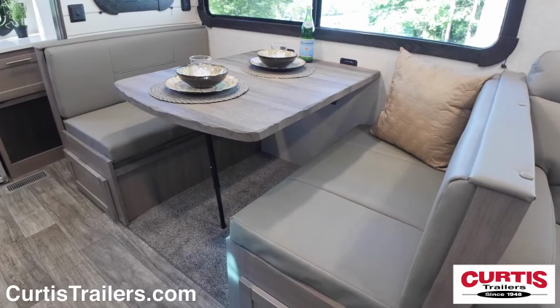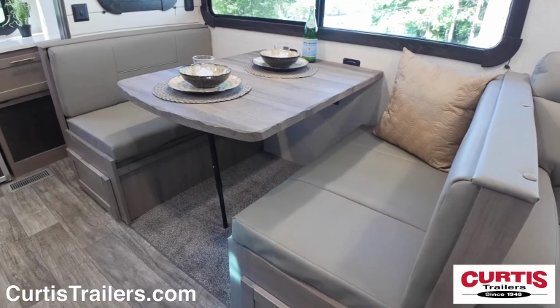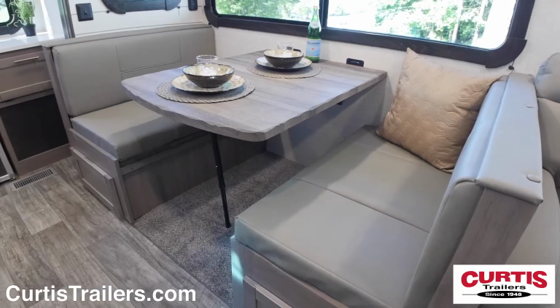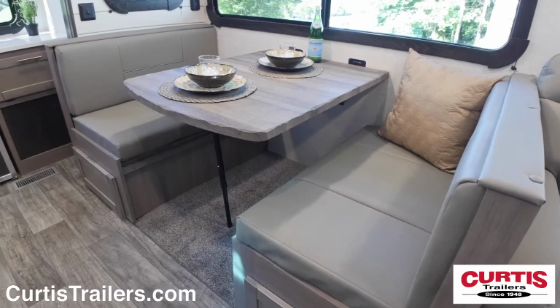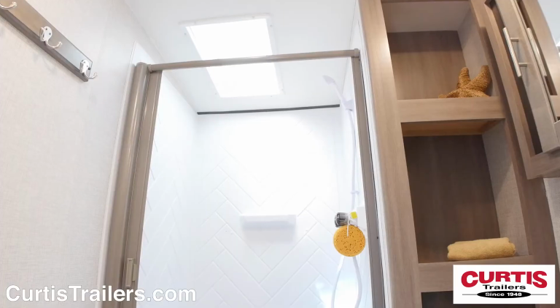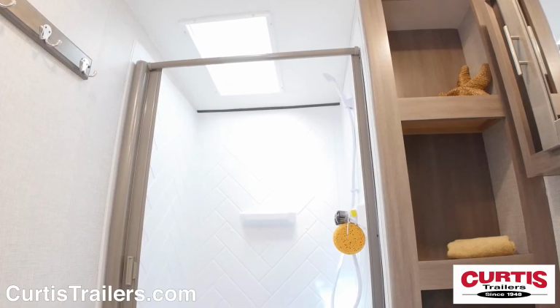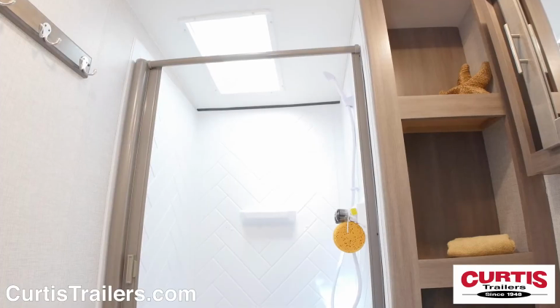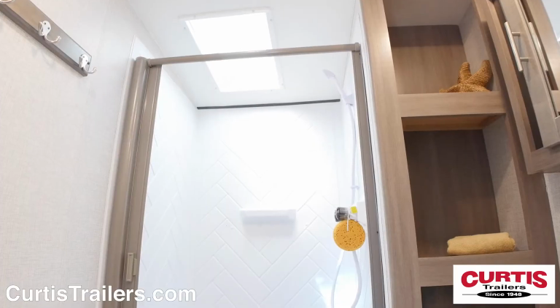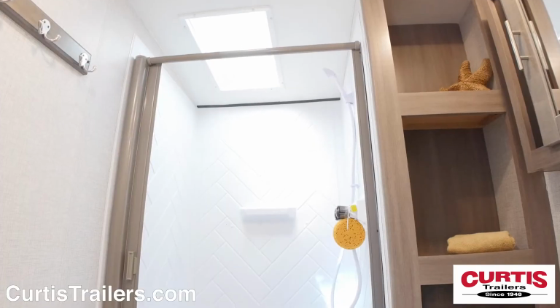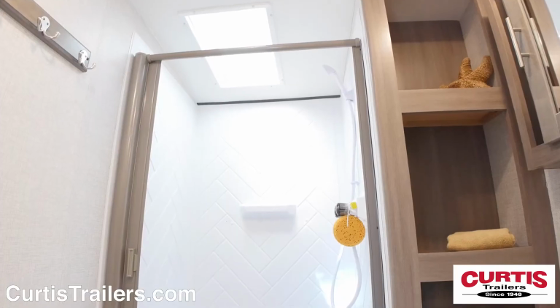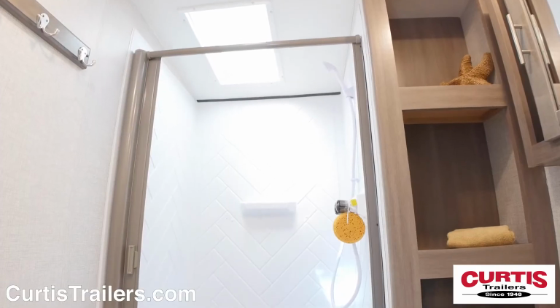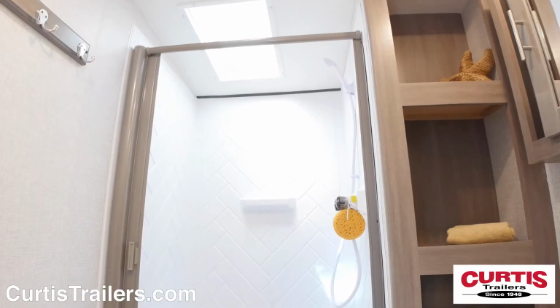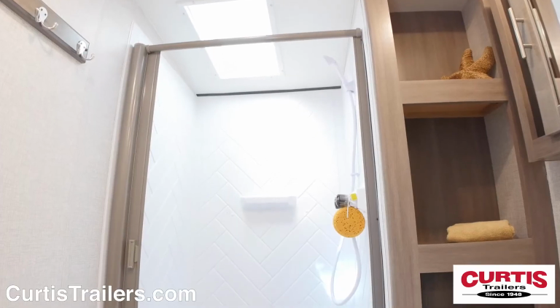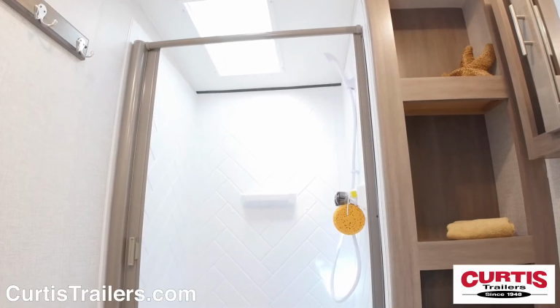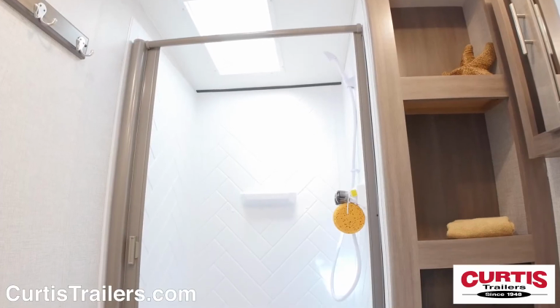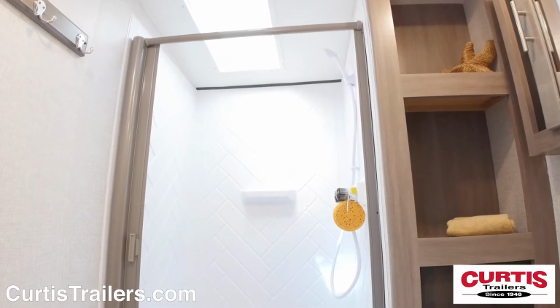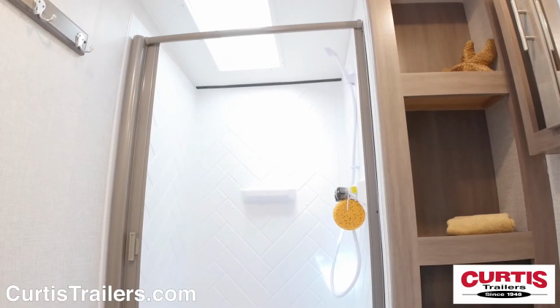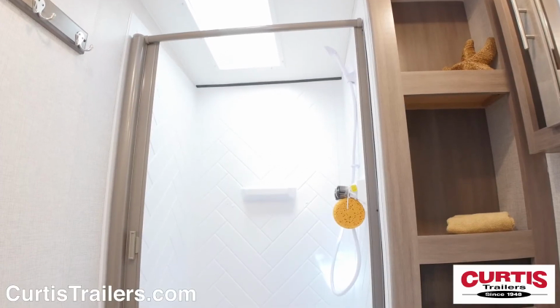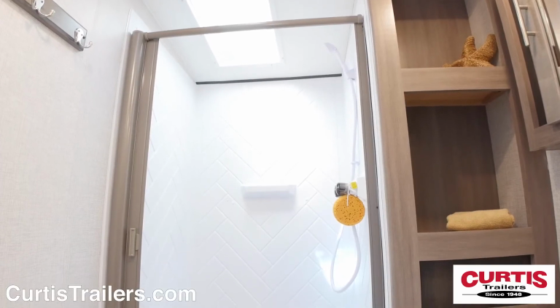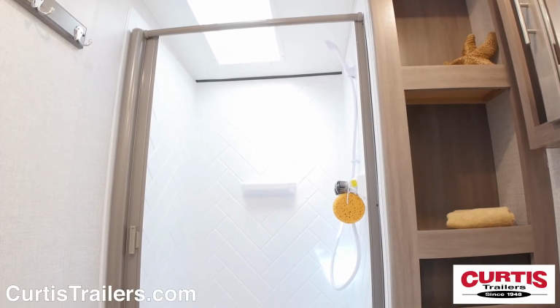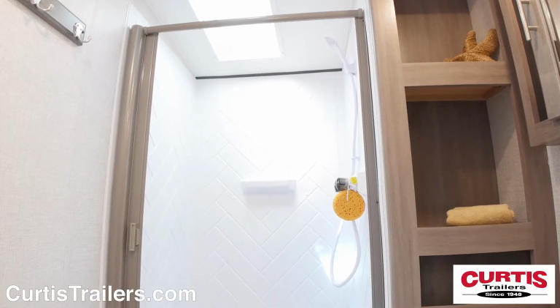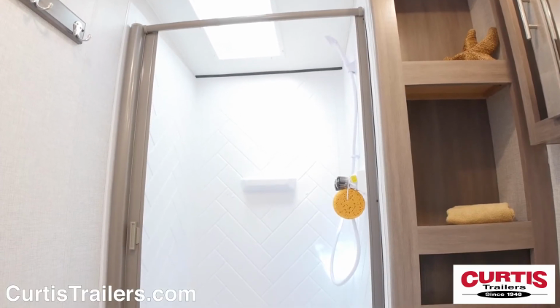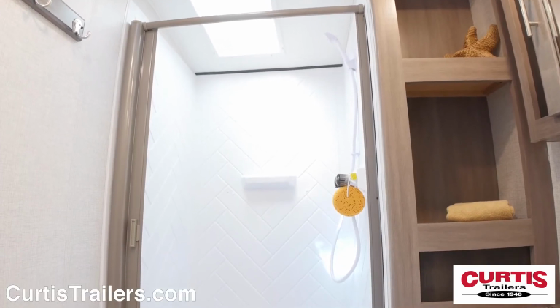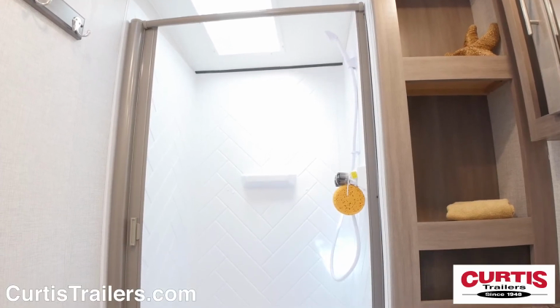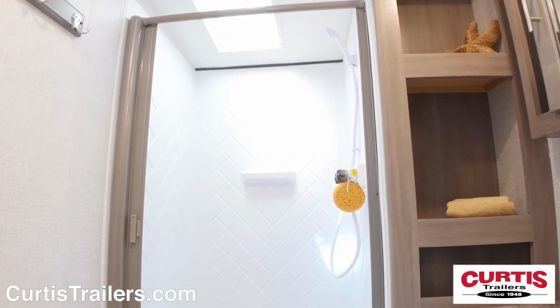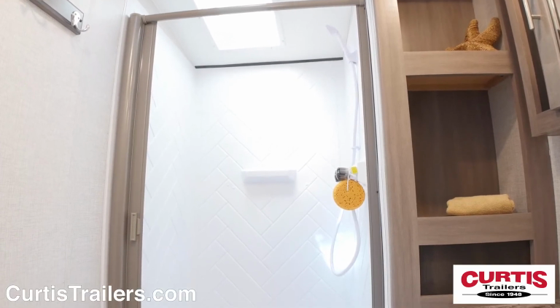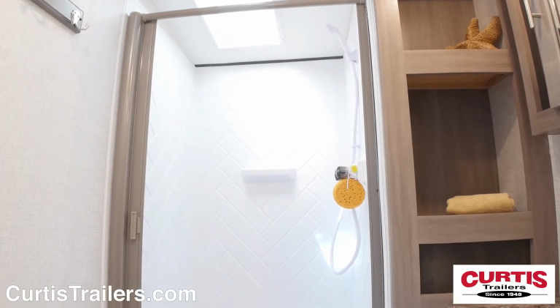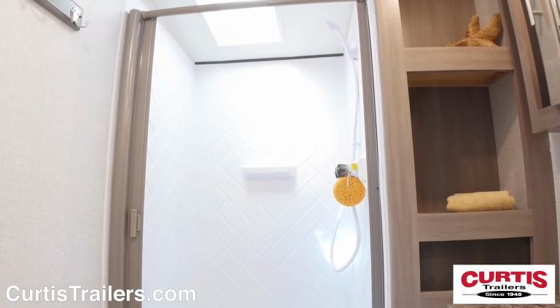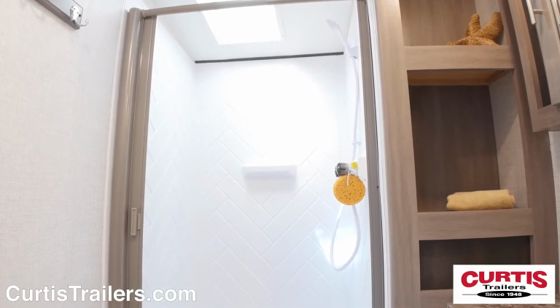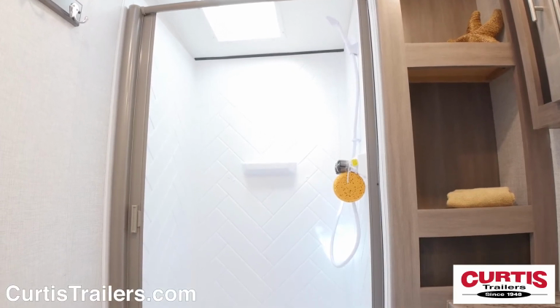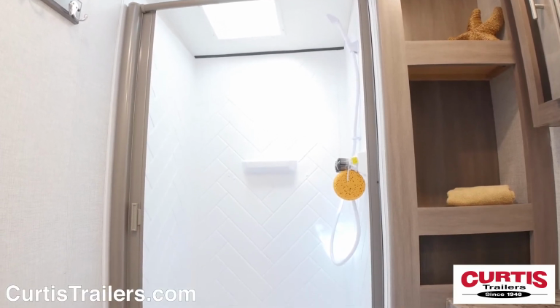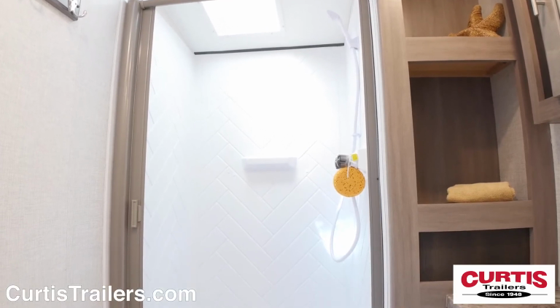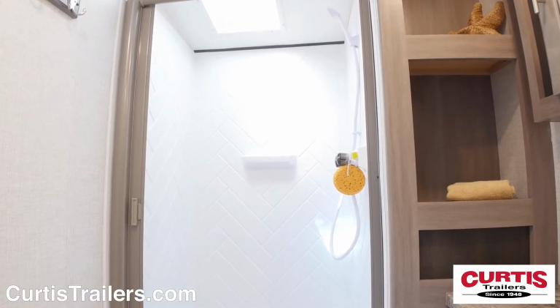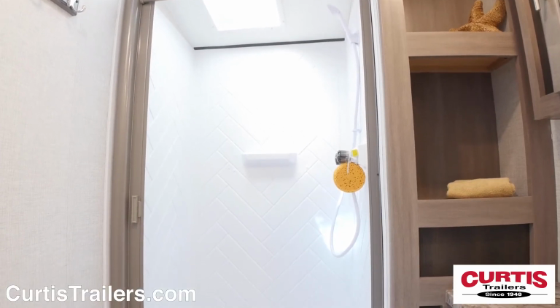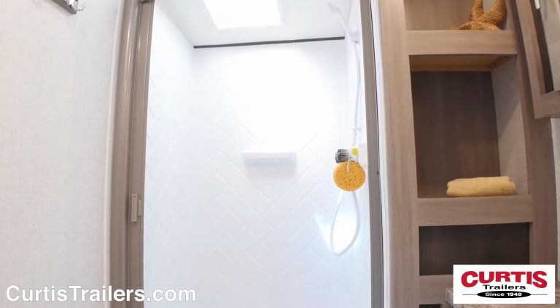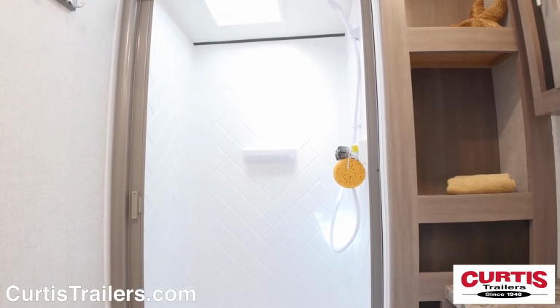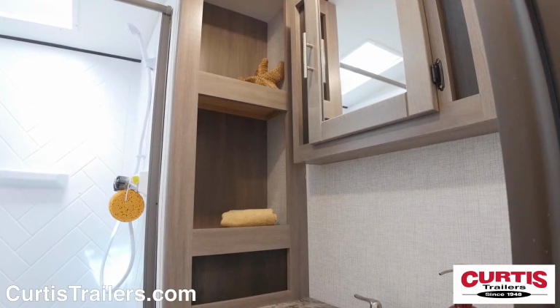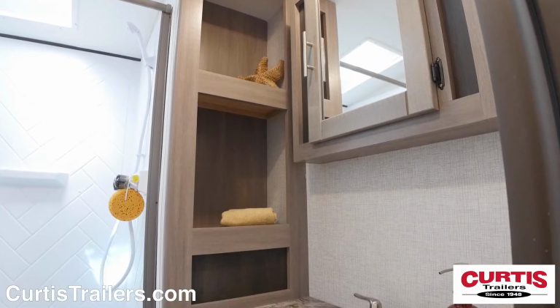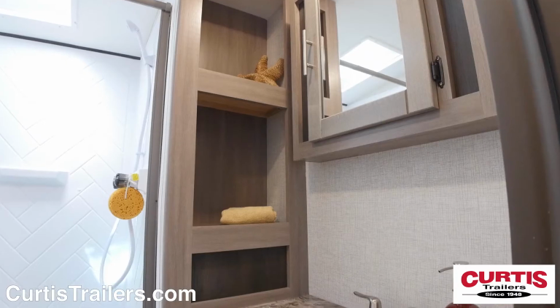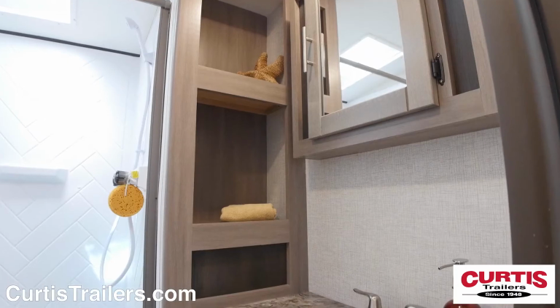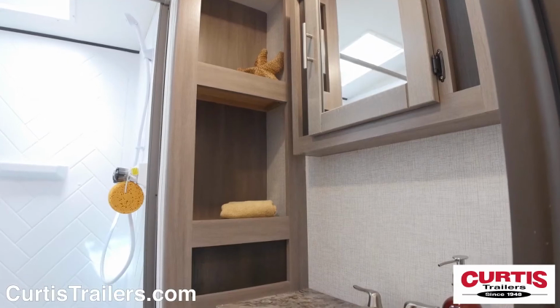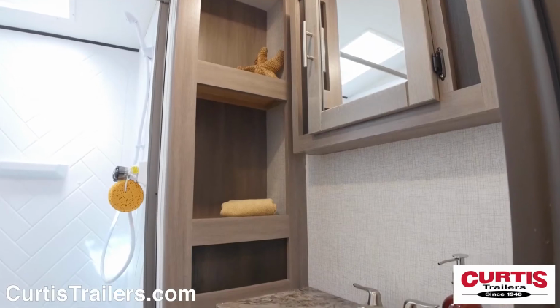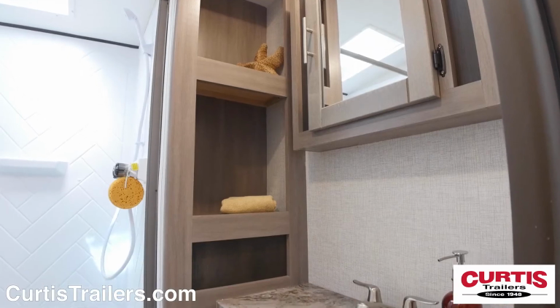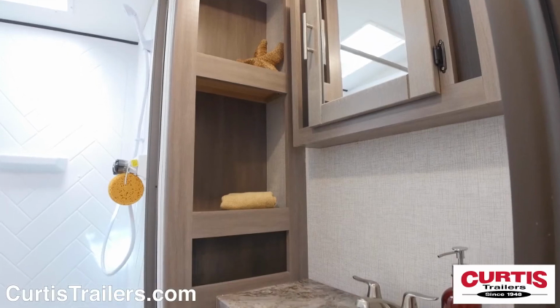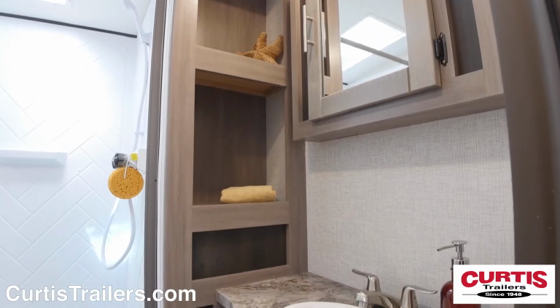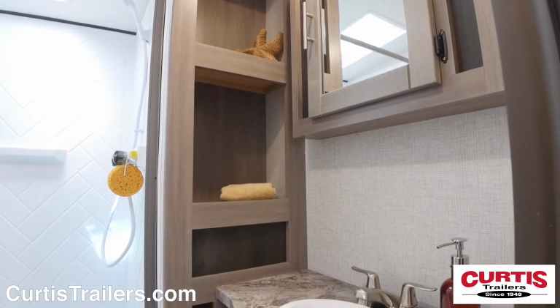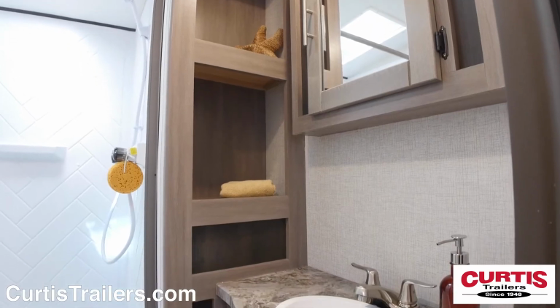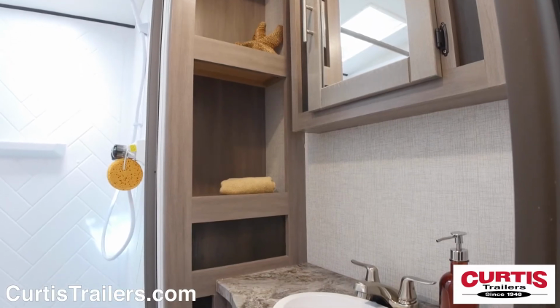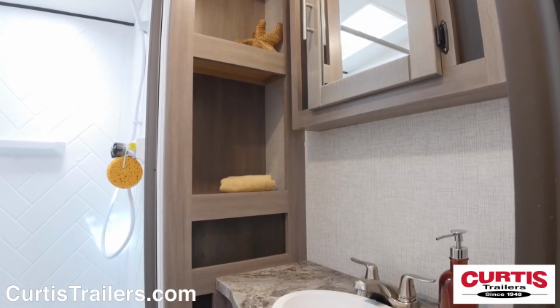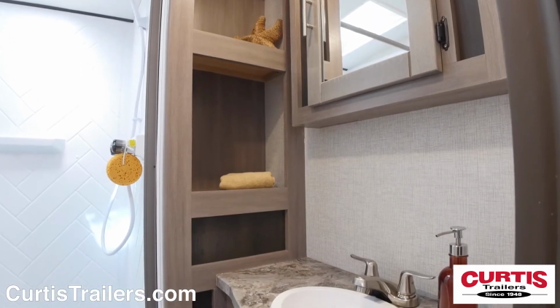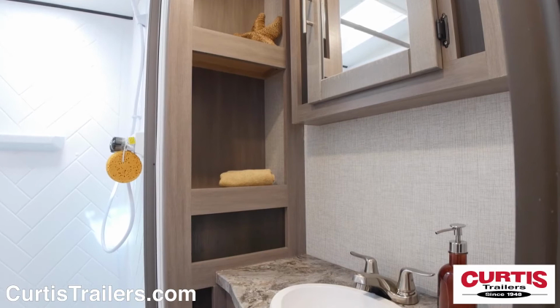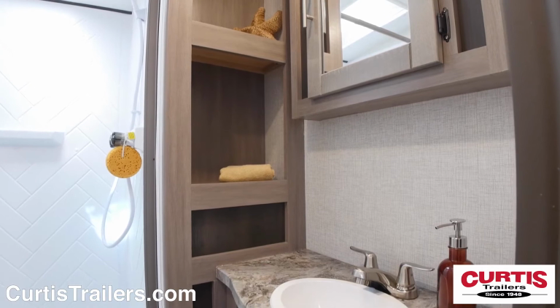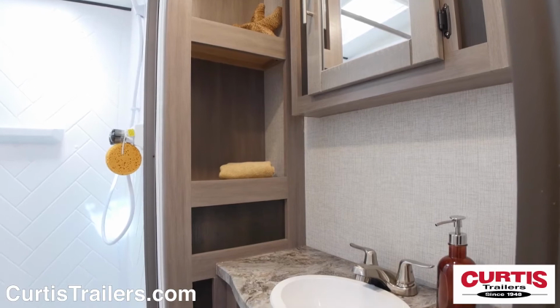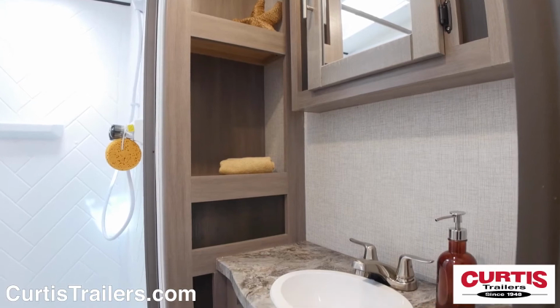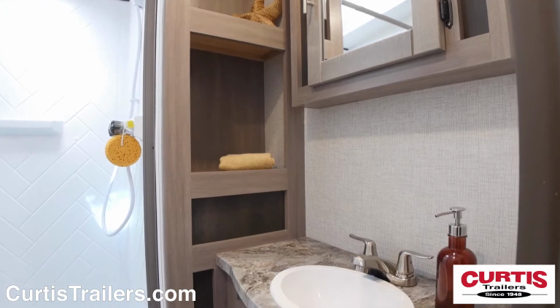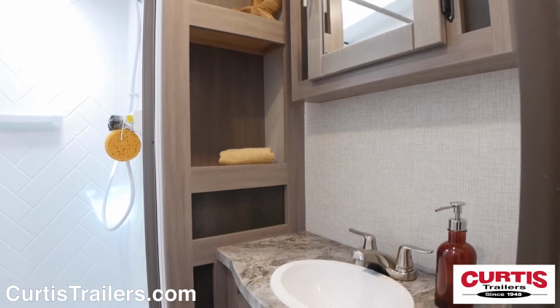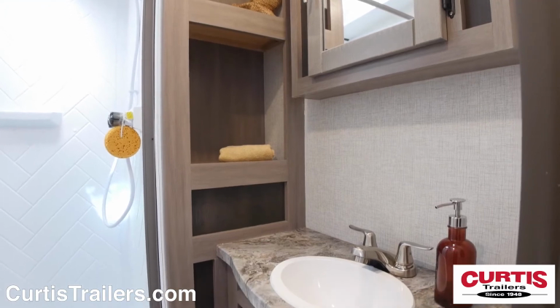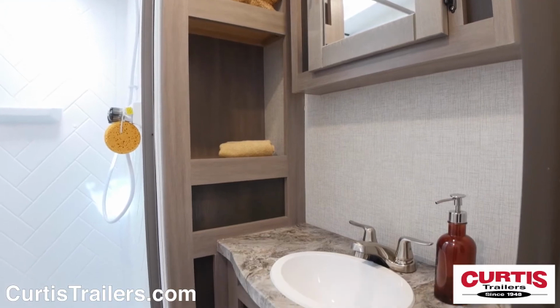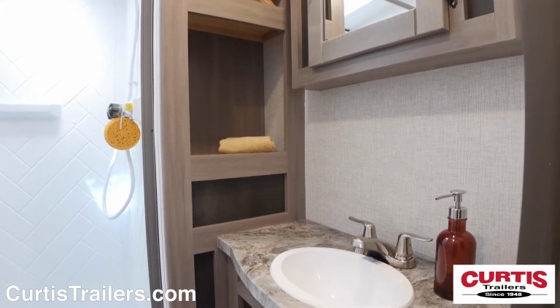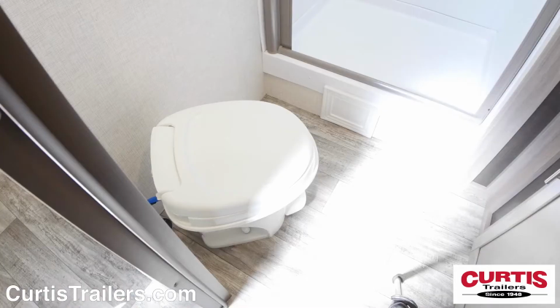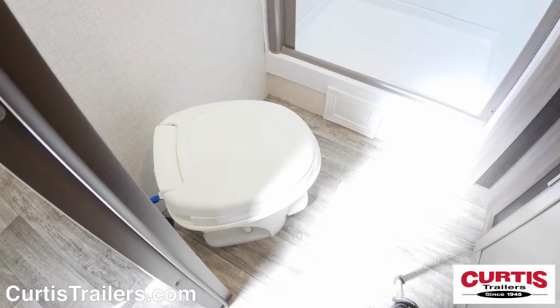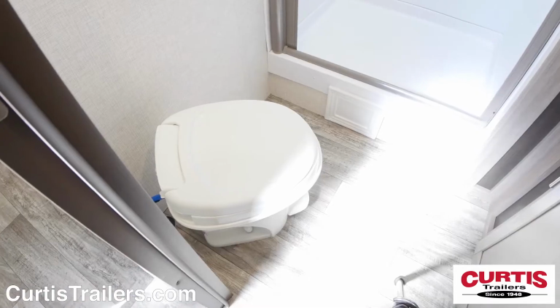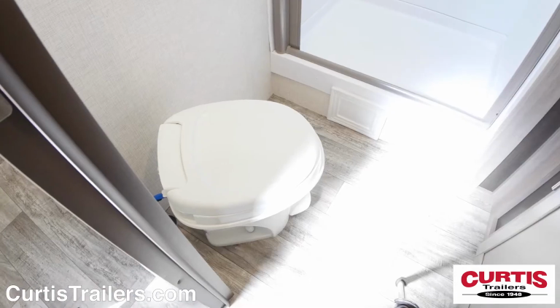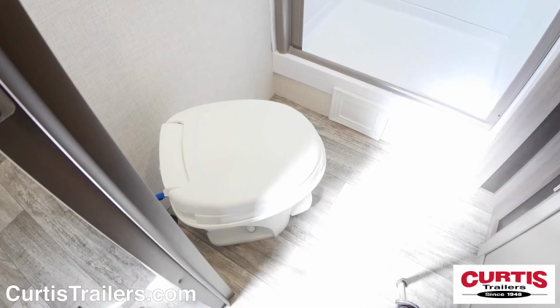The bathroom boasts a 30 by 36 inch shower with skylight, mirrored medicine cabinet with sink and a step flush toilet.